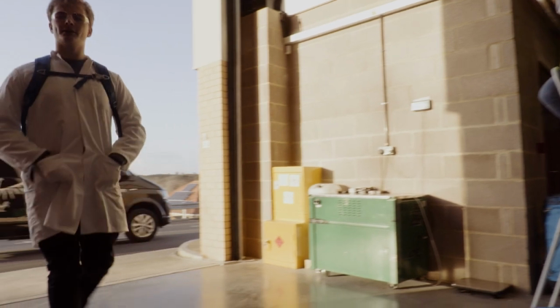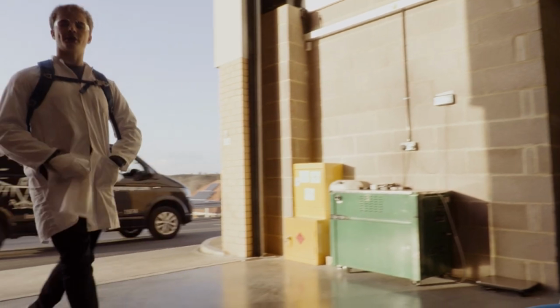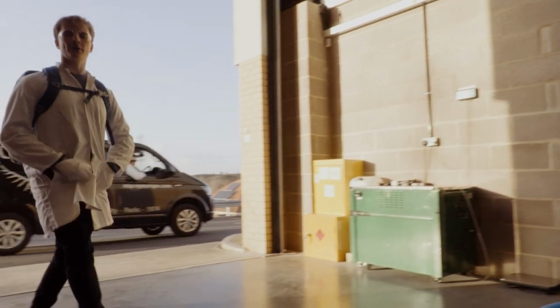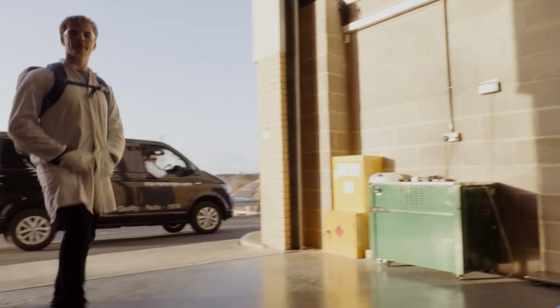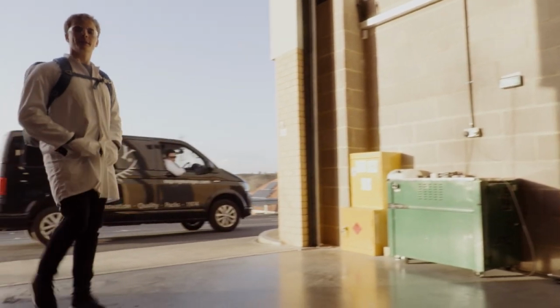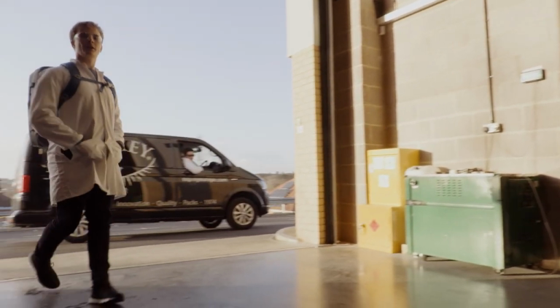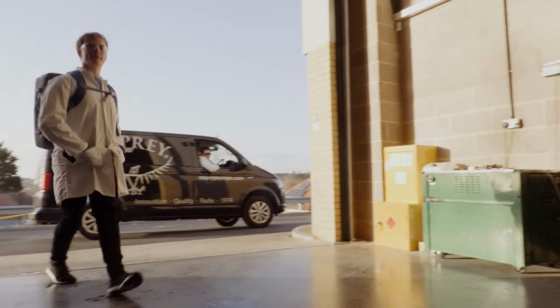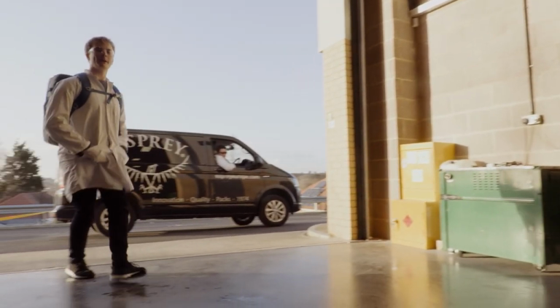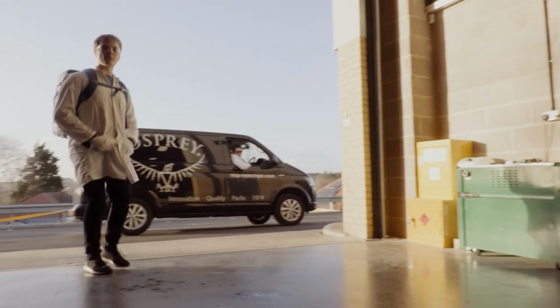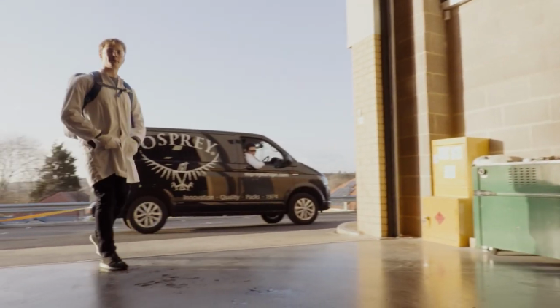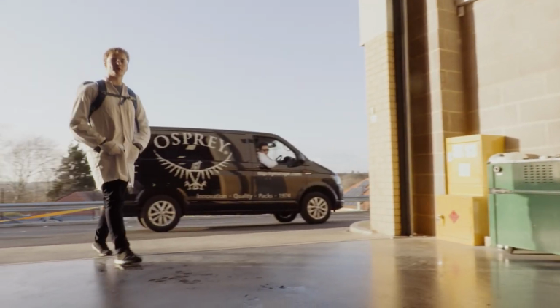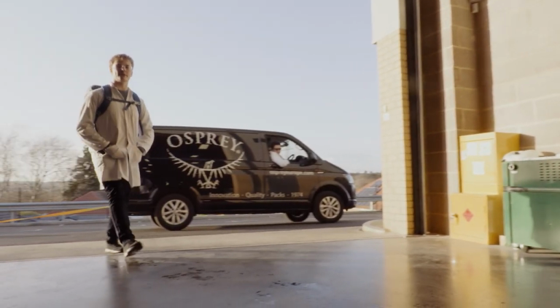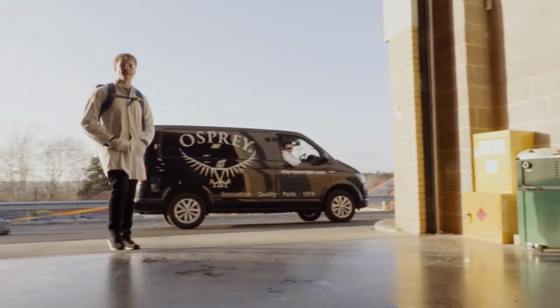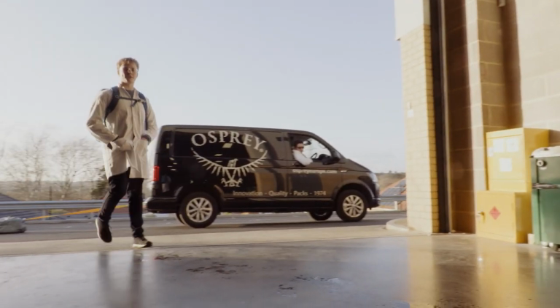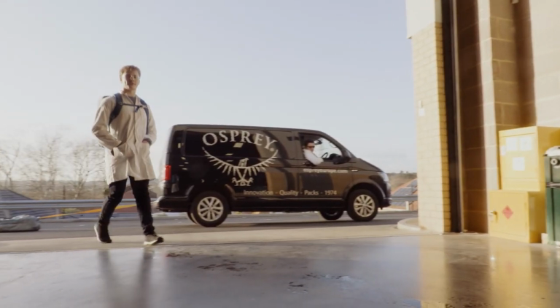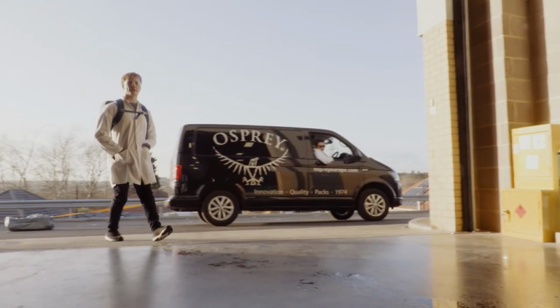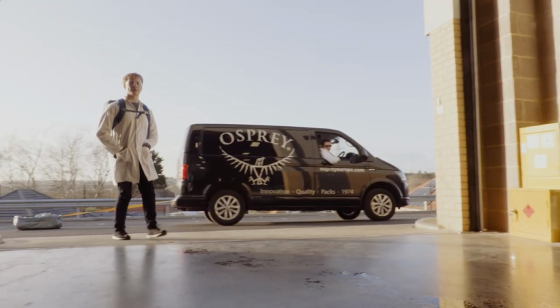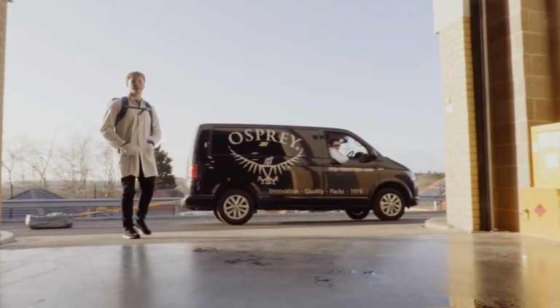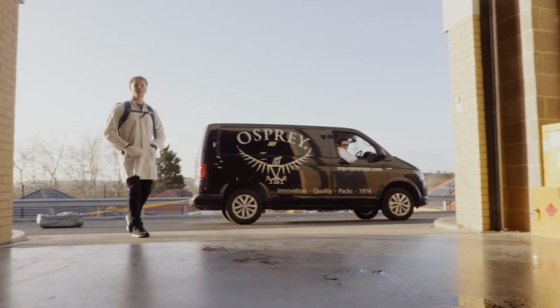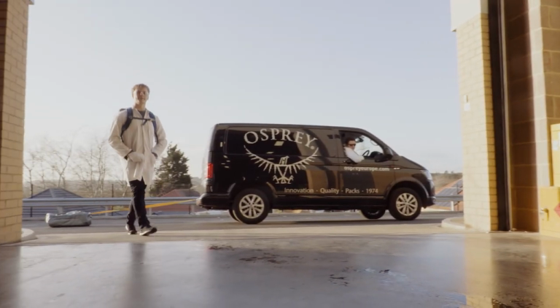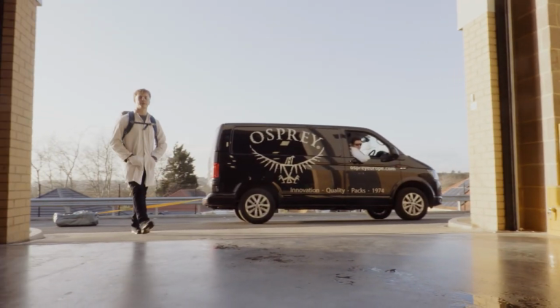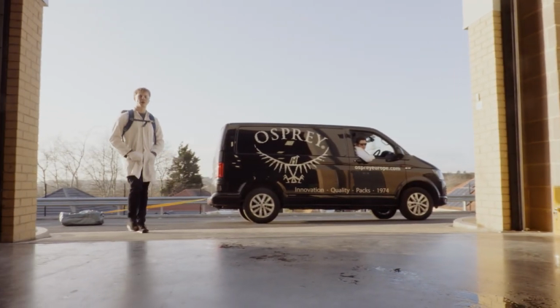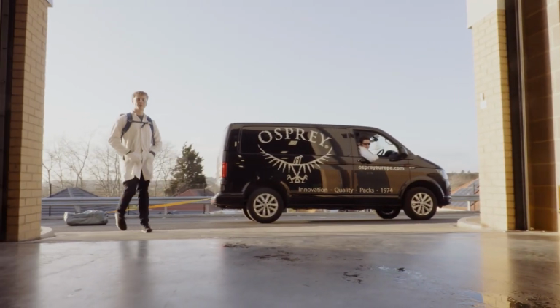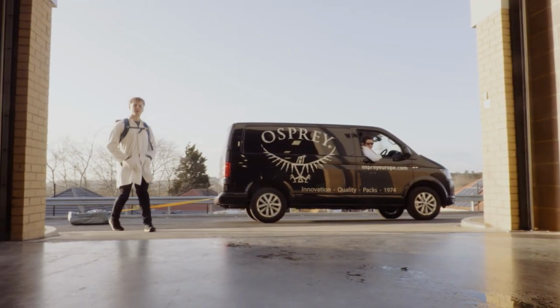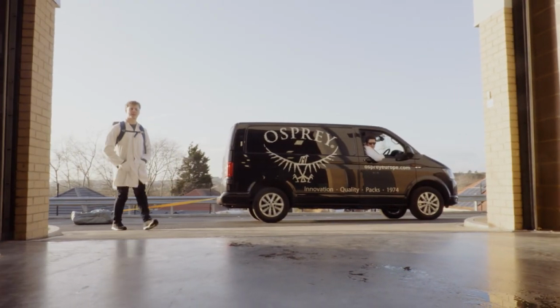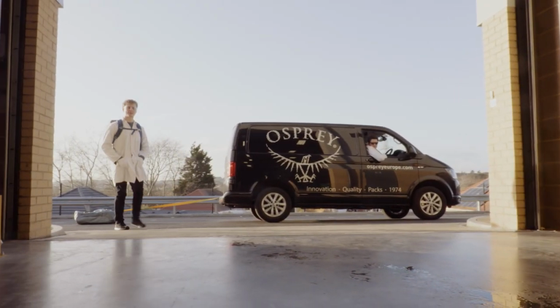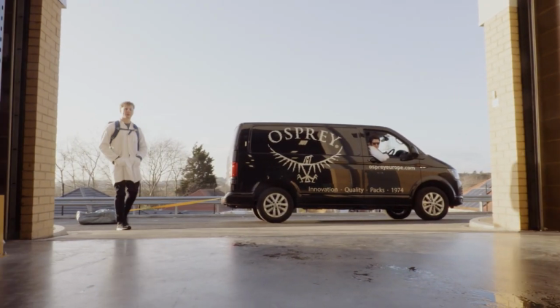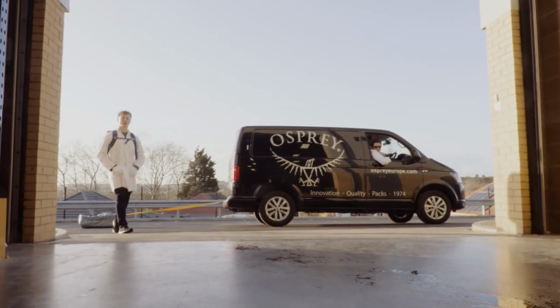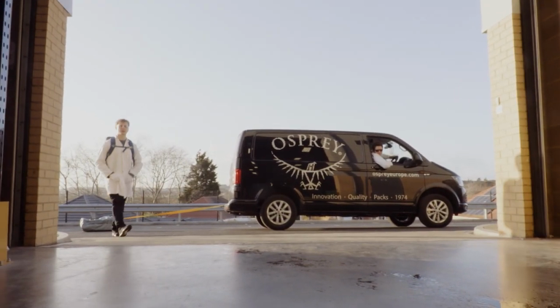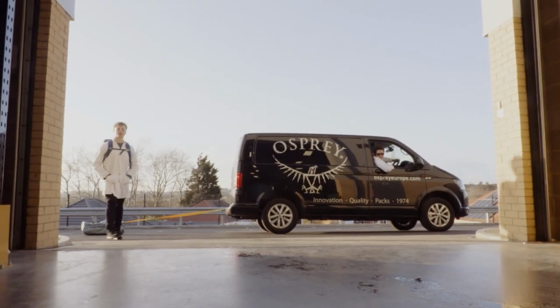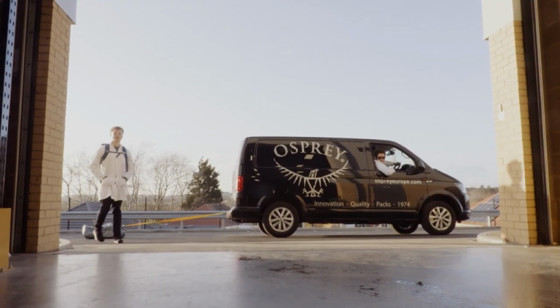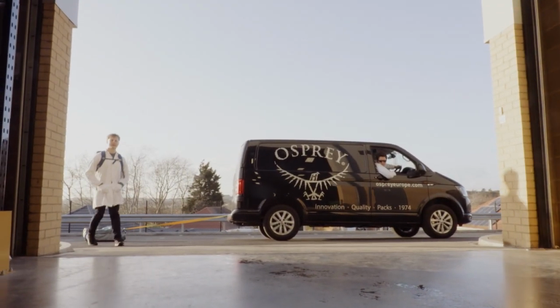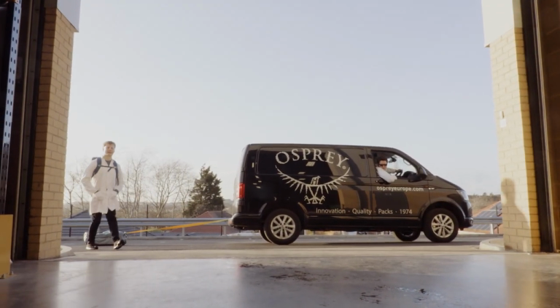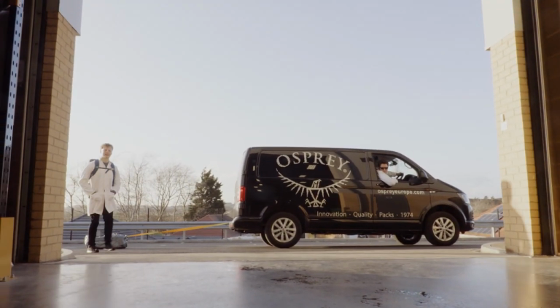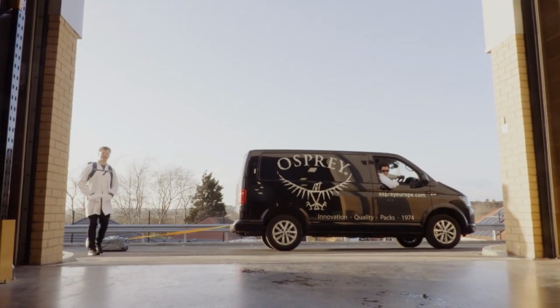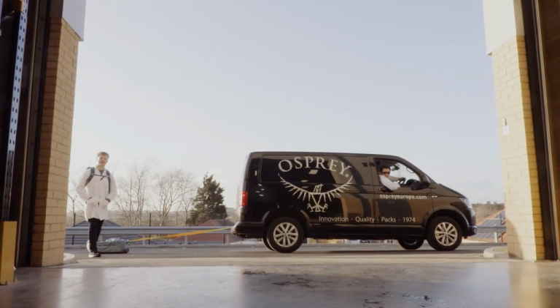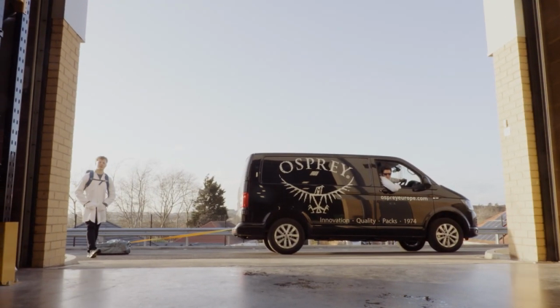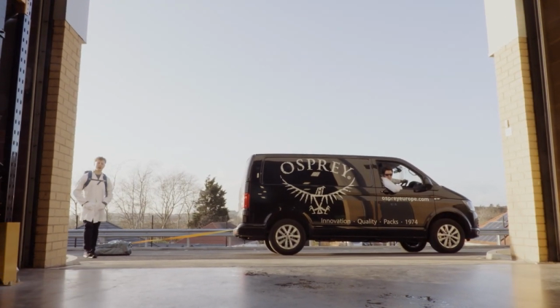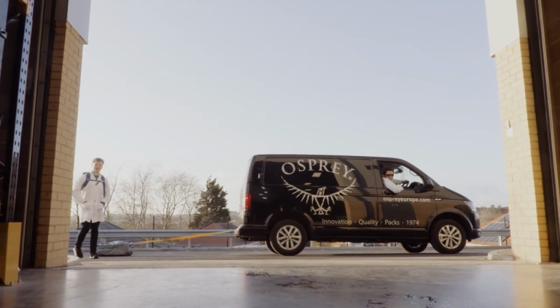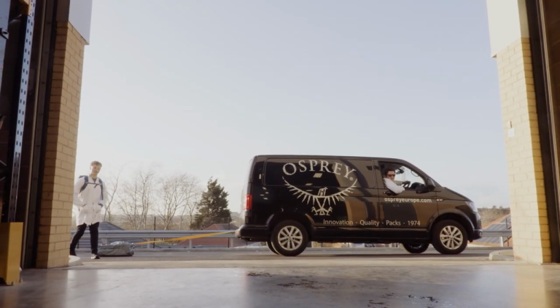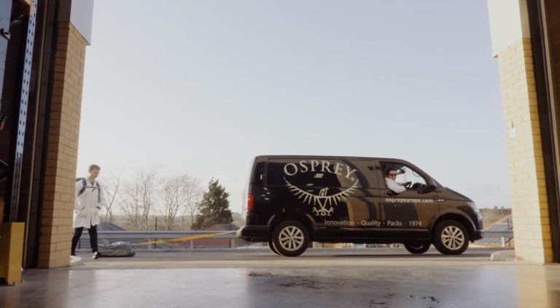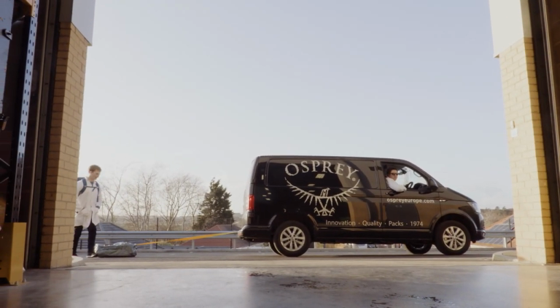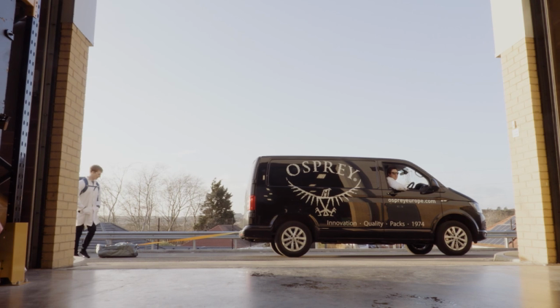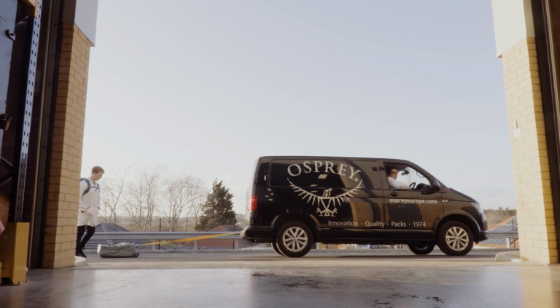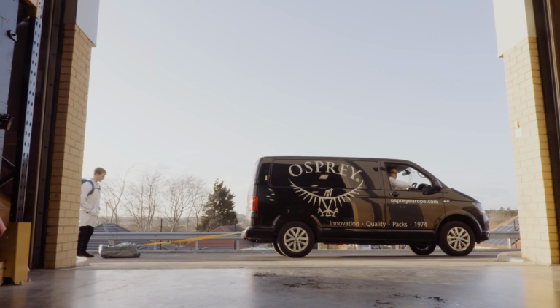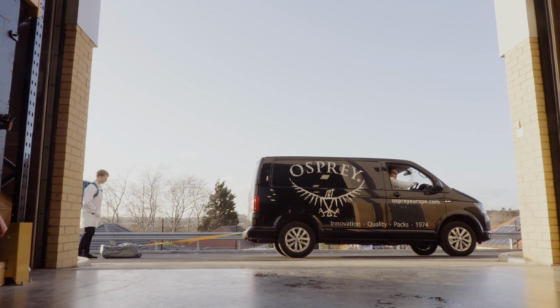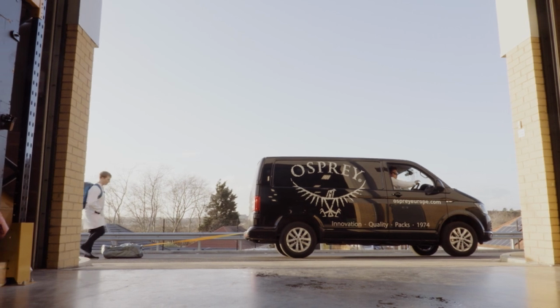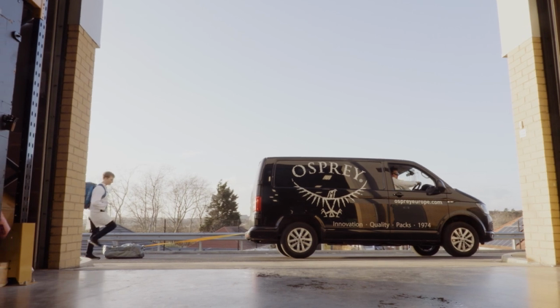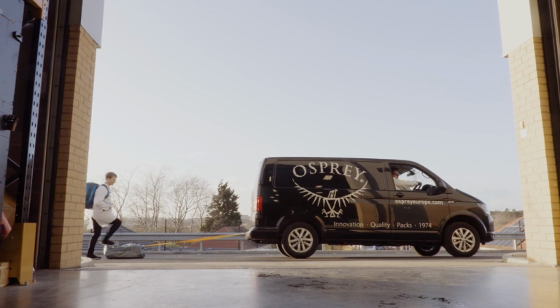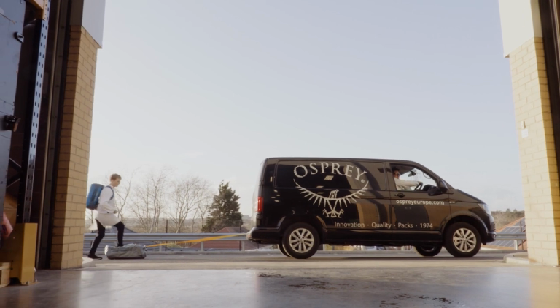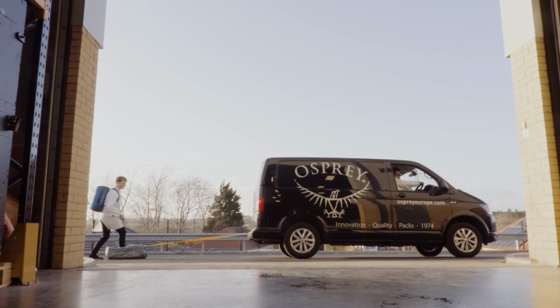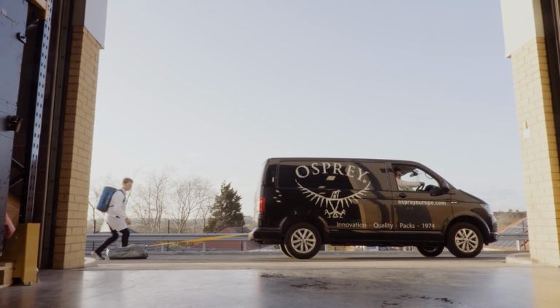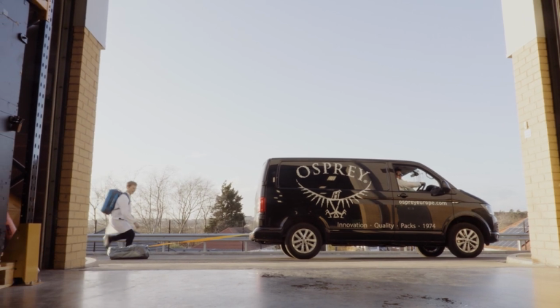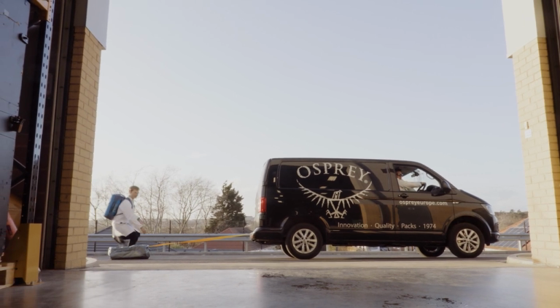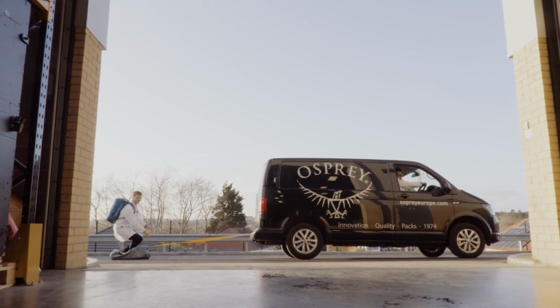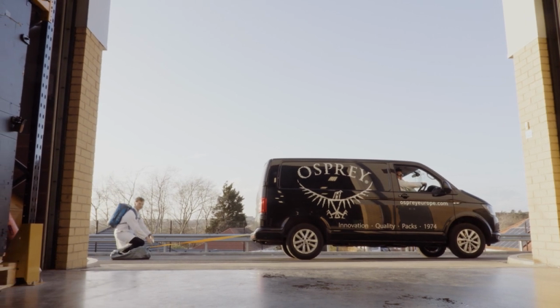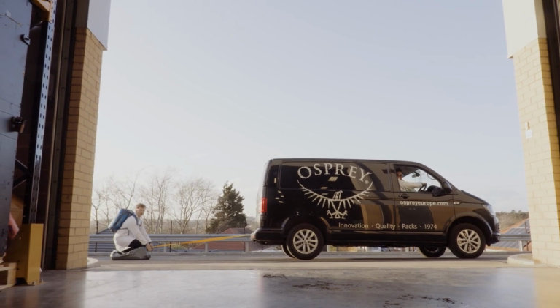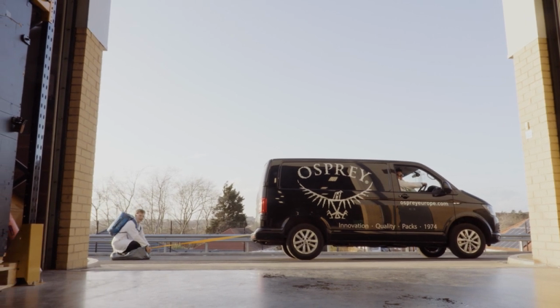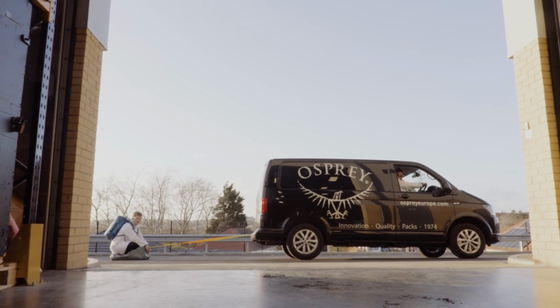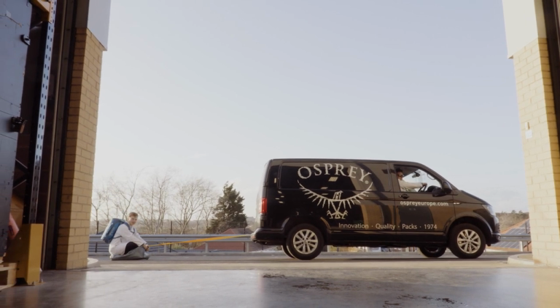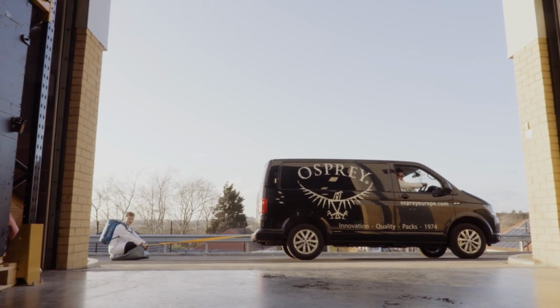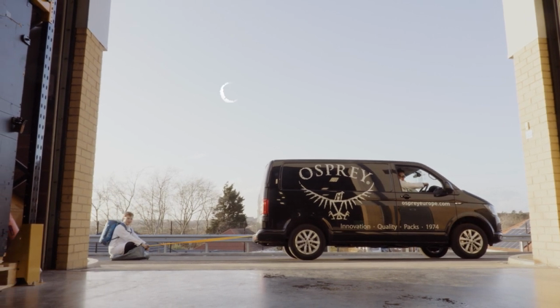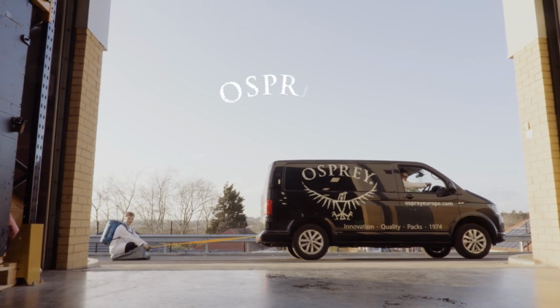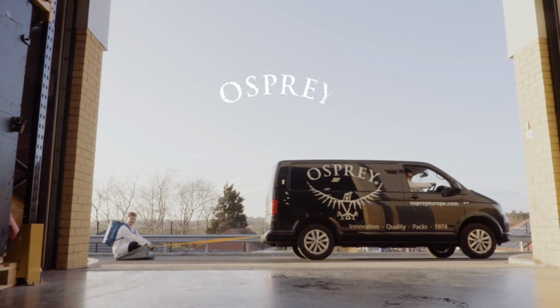So no matter what your adventure throws at them, the Osprey Transporters are sure to take it in their stride. That's what makes them truly adventure-proof.